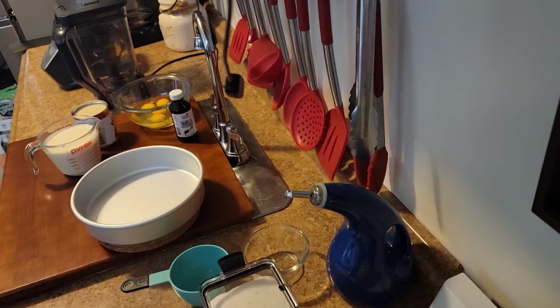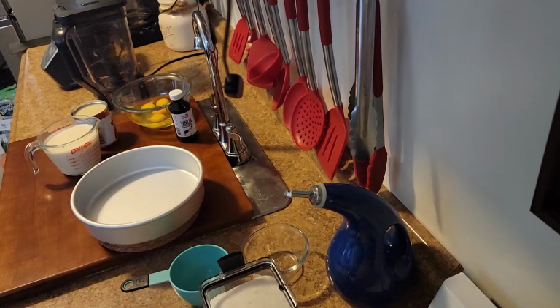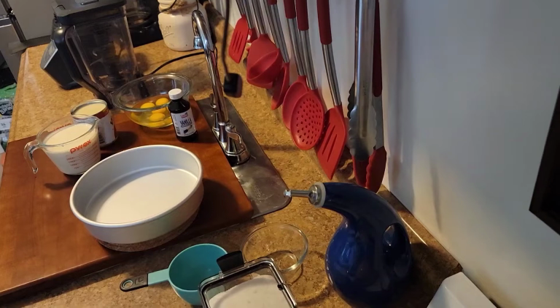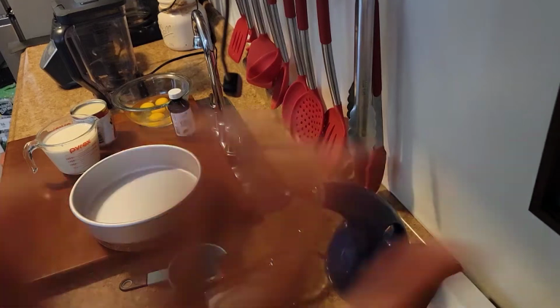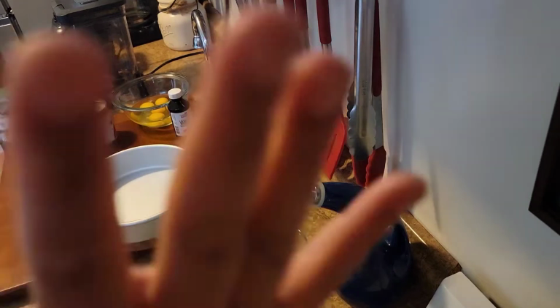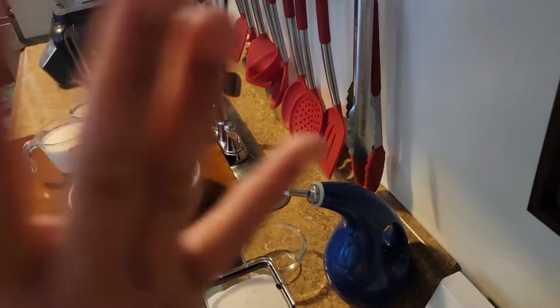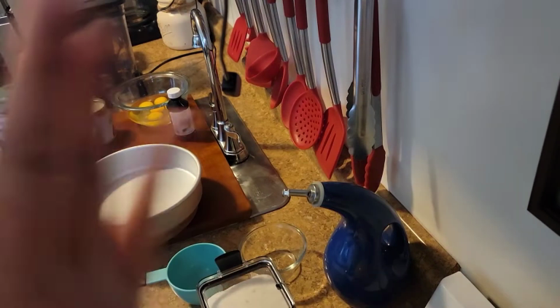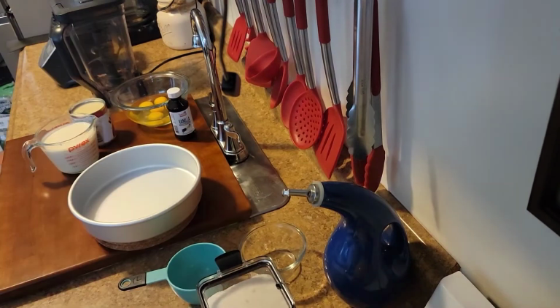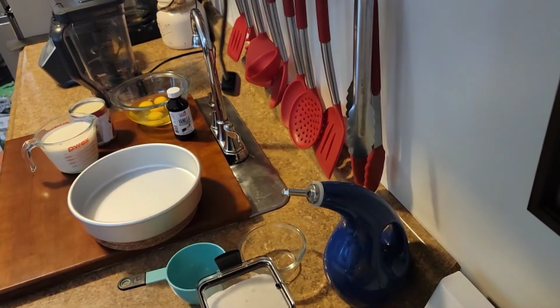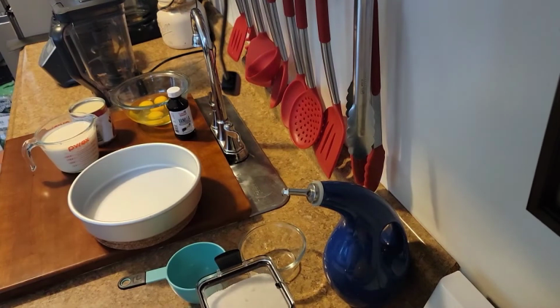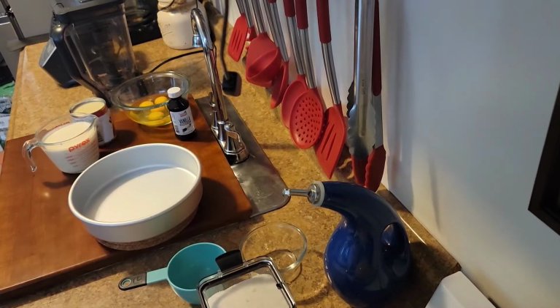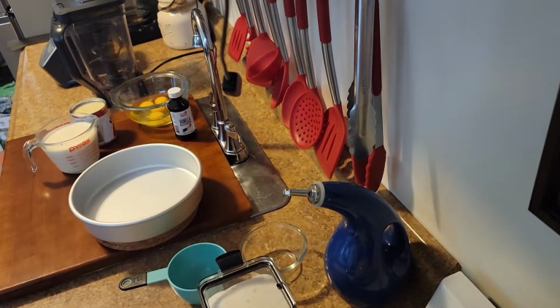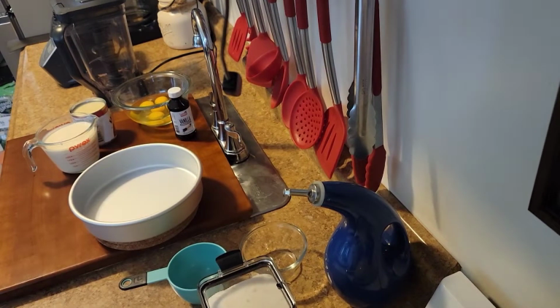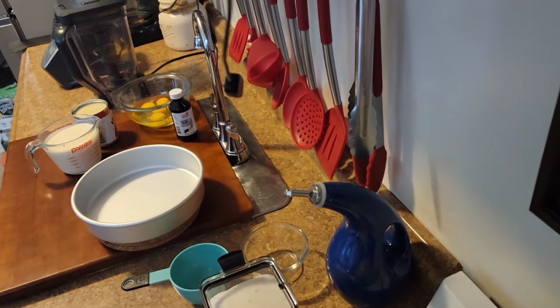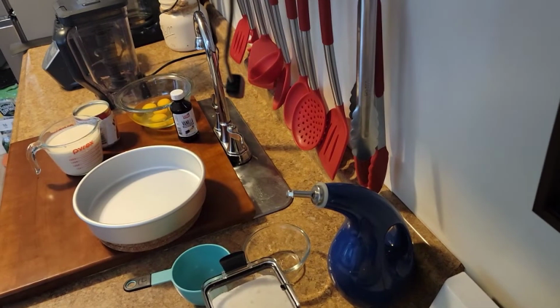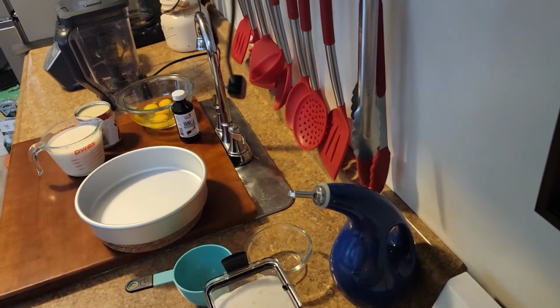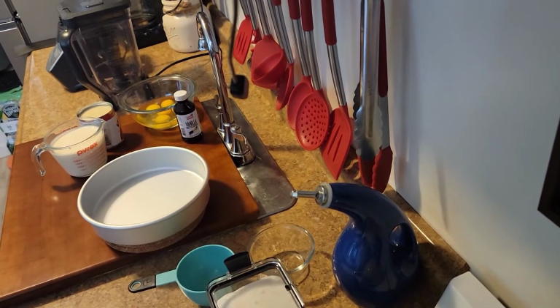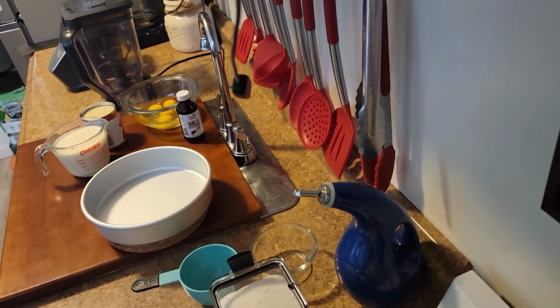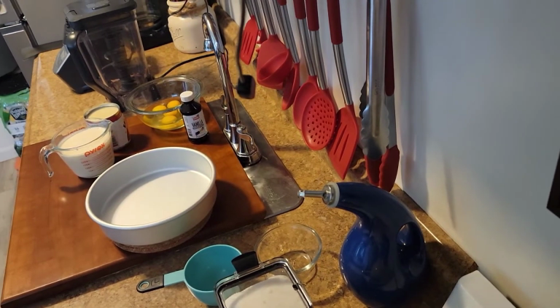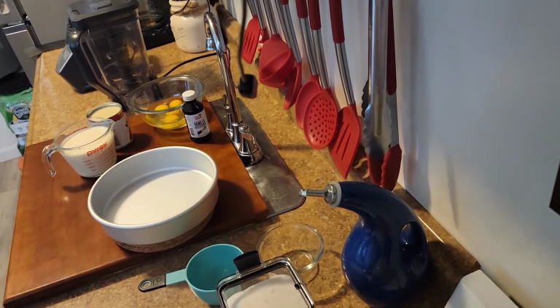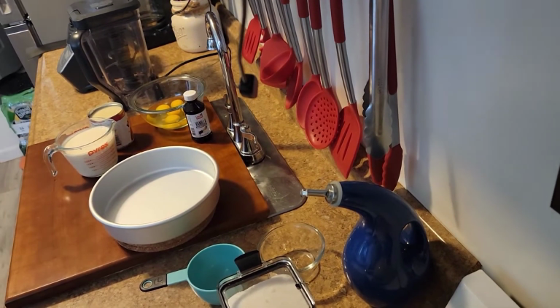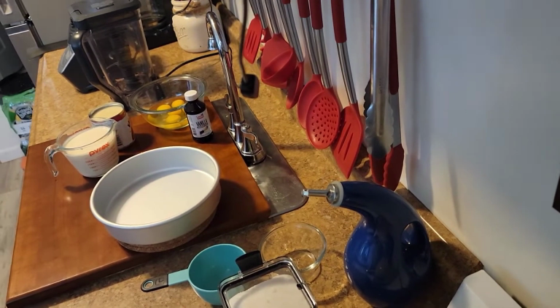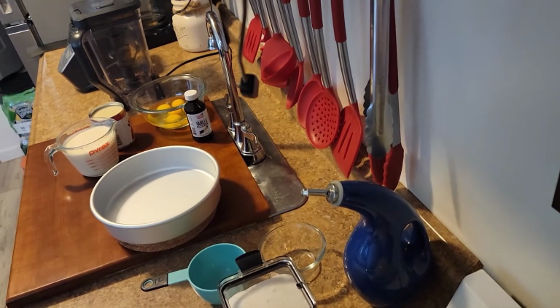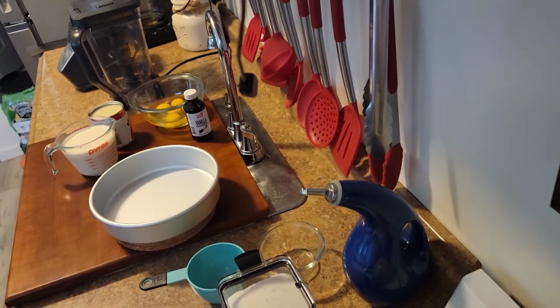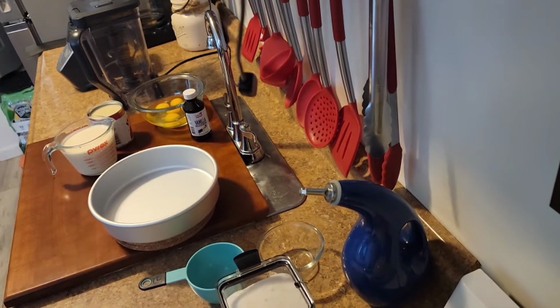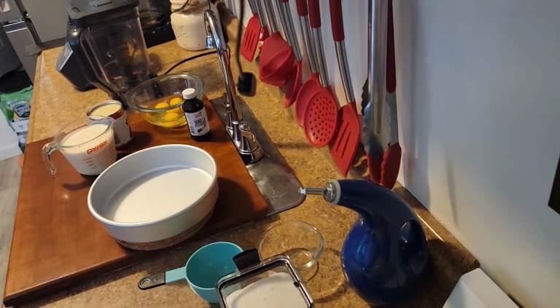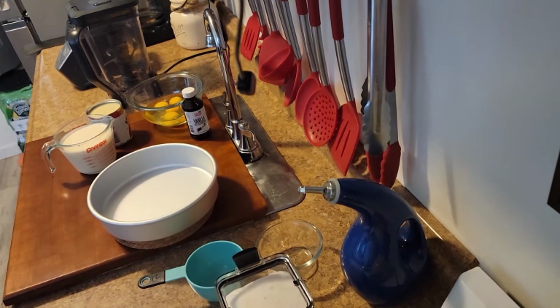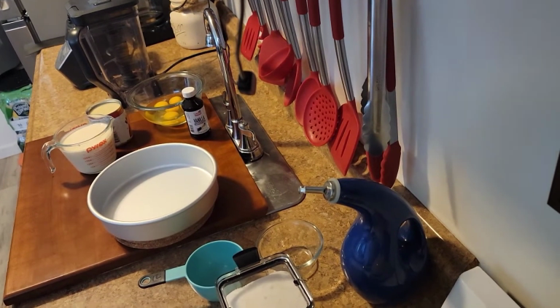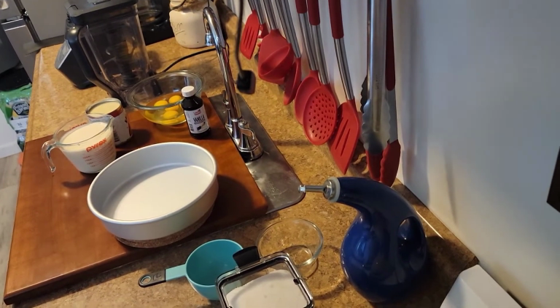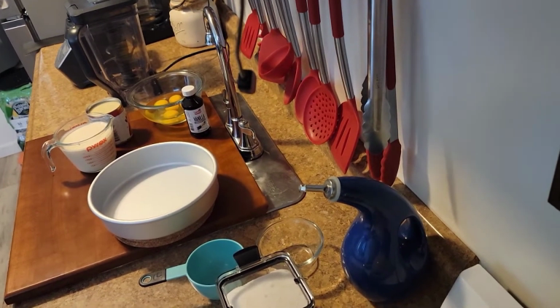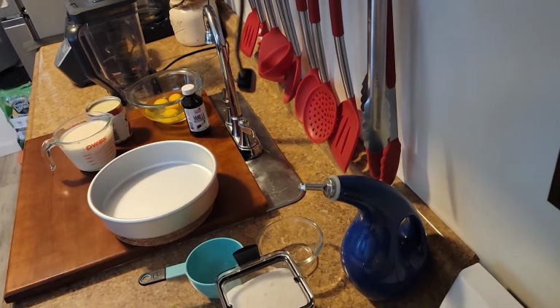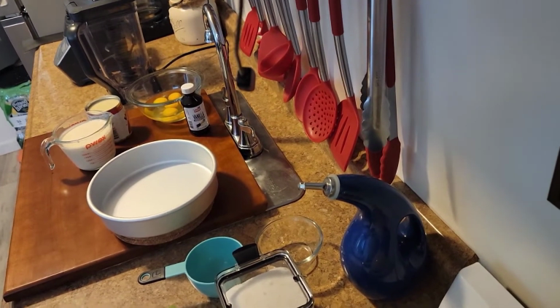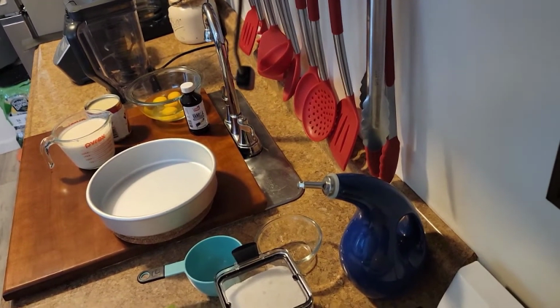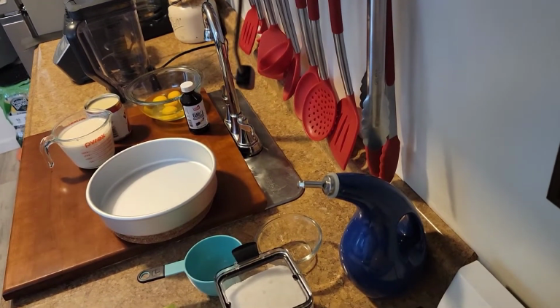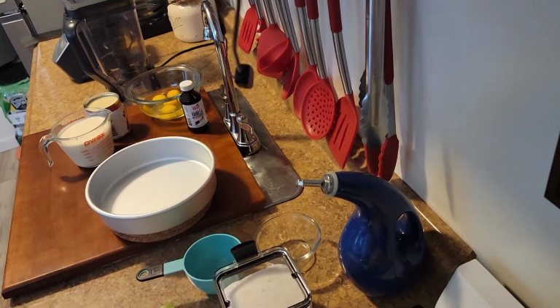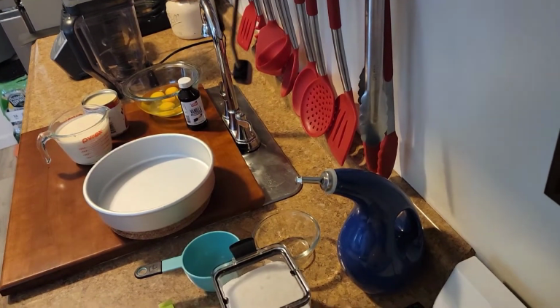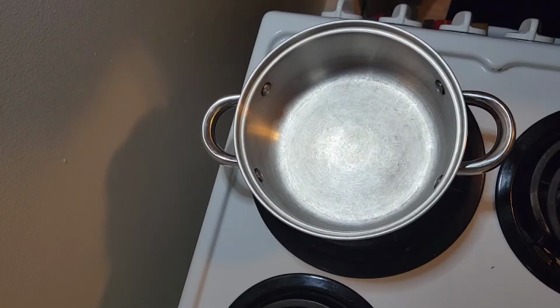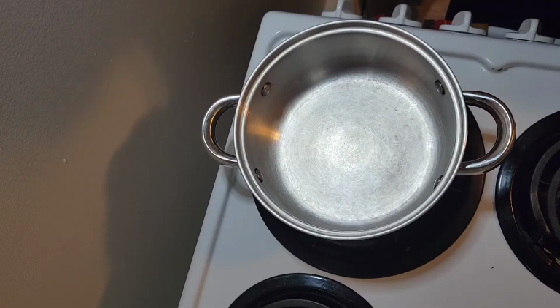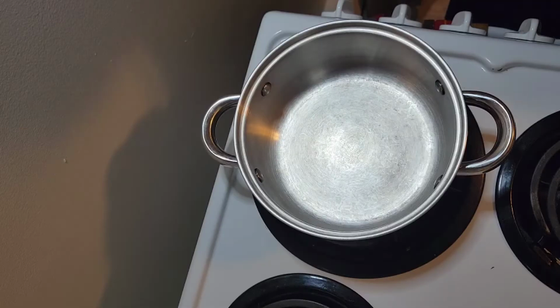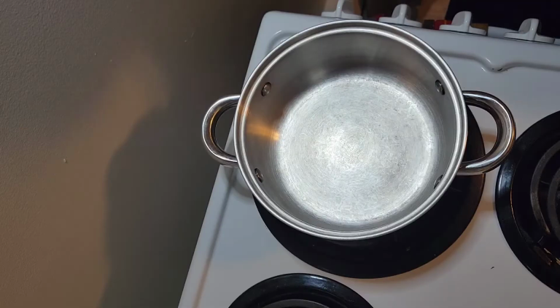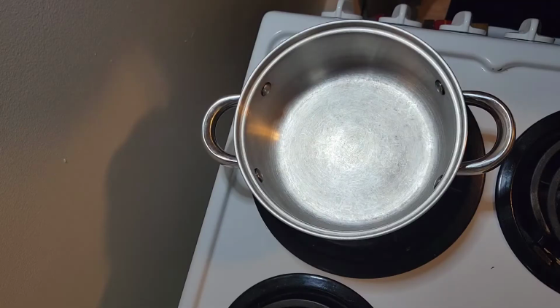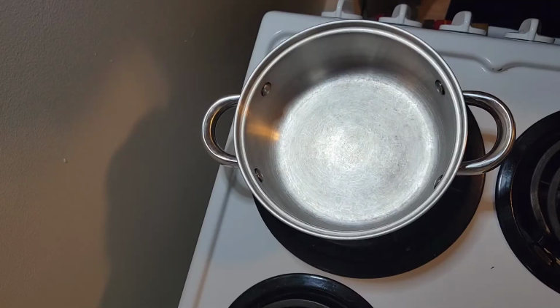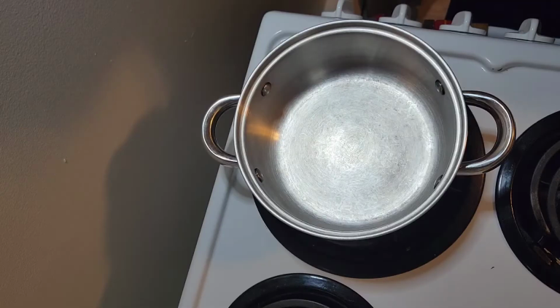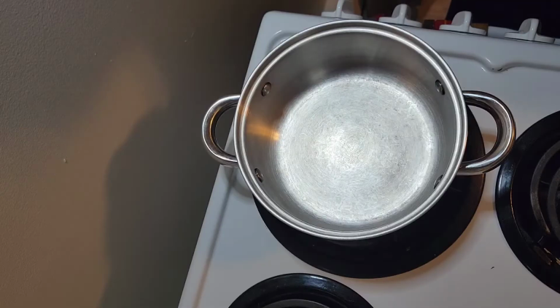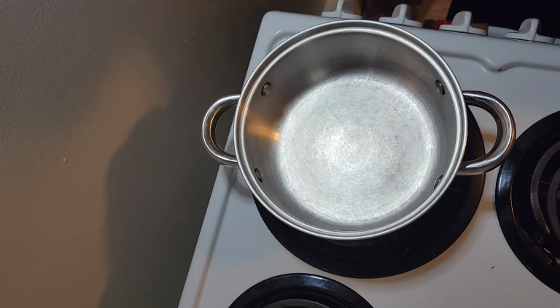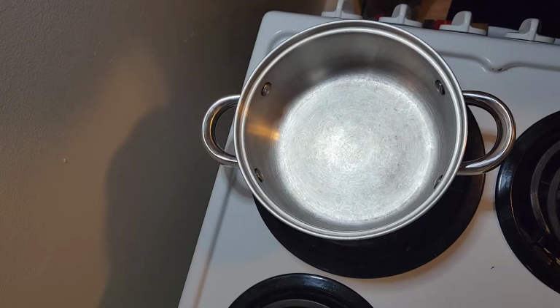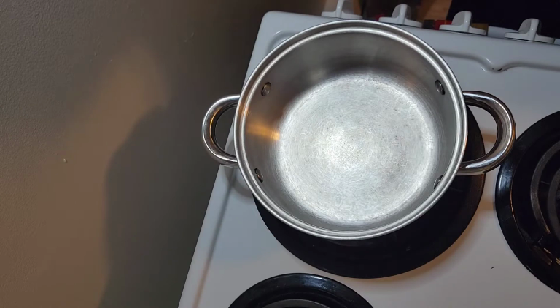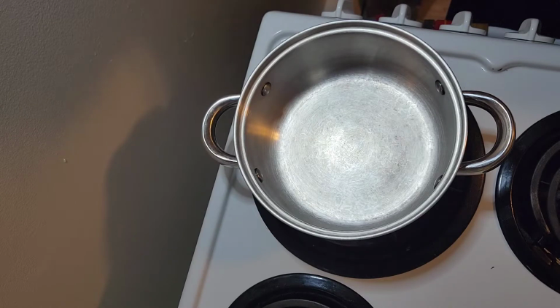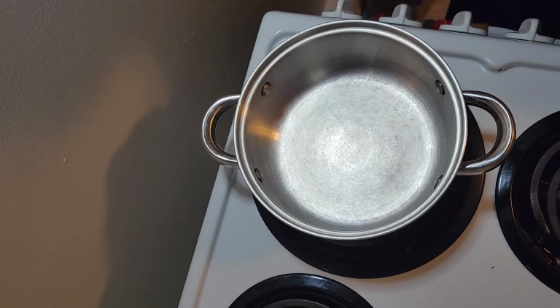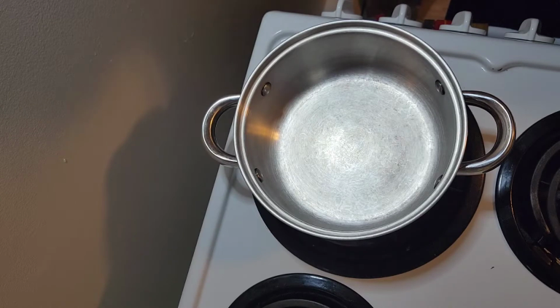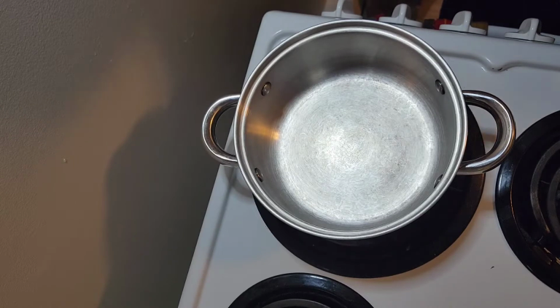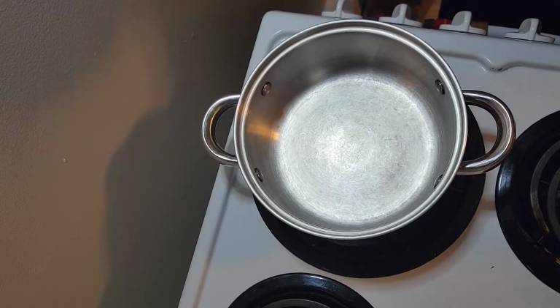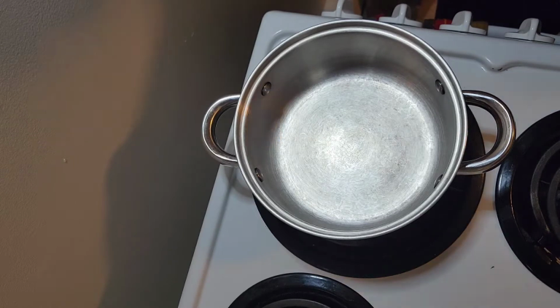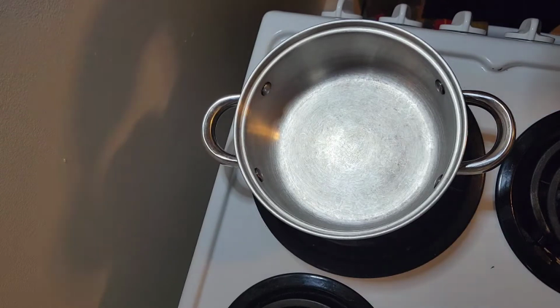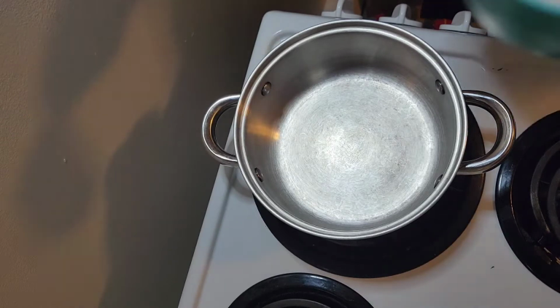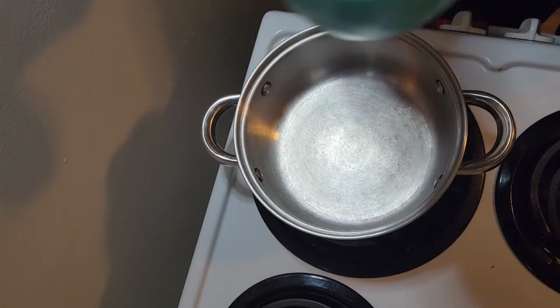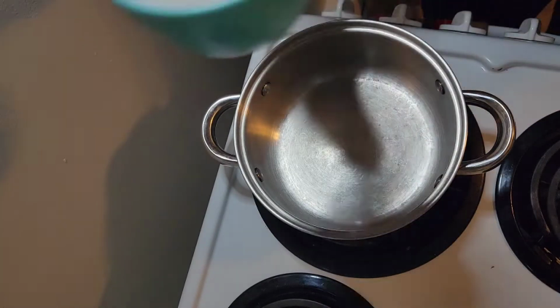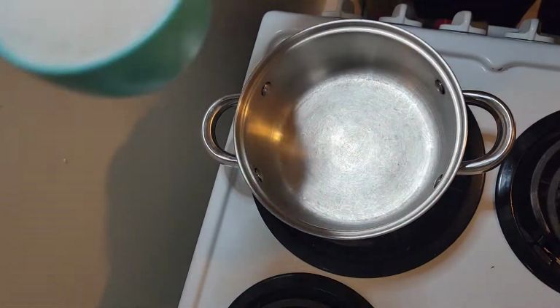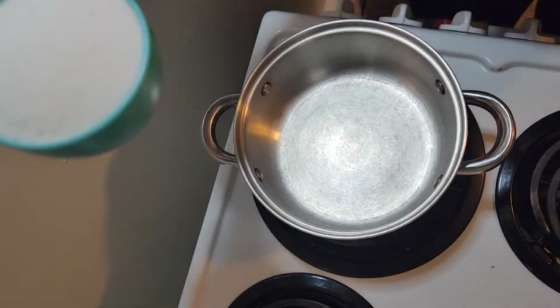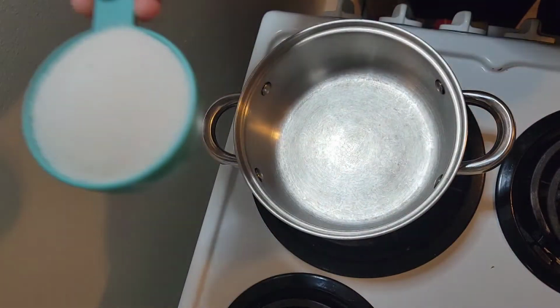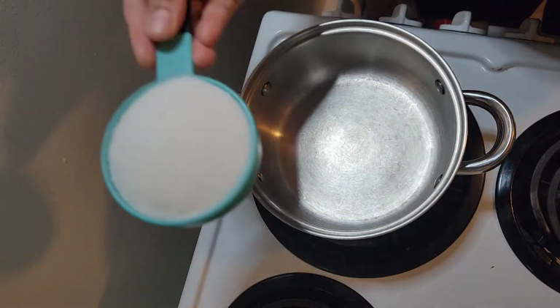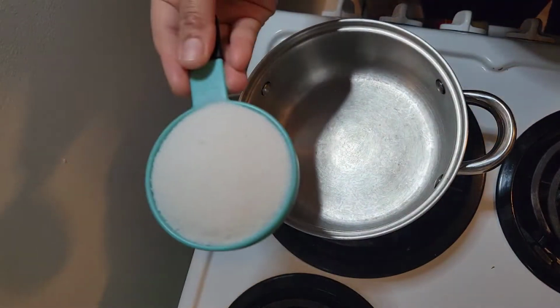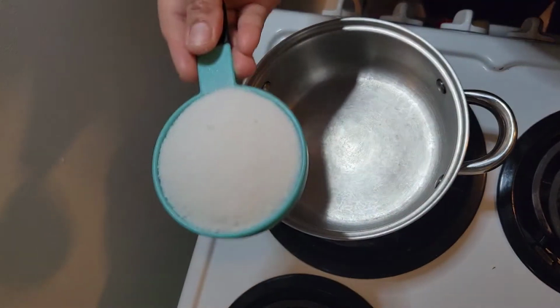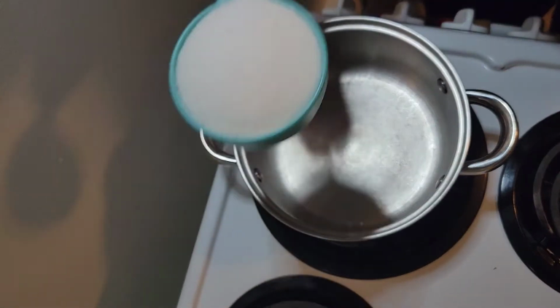Welcome back to our channel. Today I'm very excited because I'm going to make a flan and it's my first flan. So let's get started.